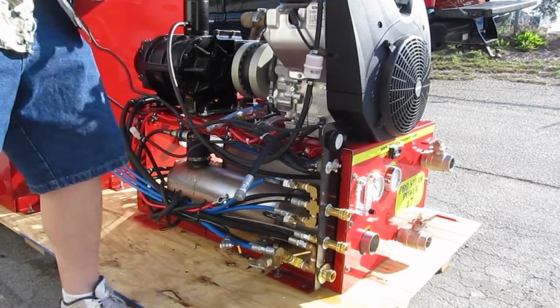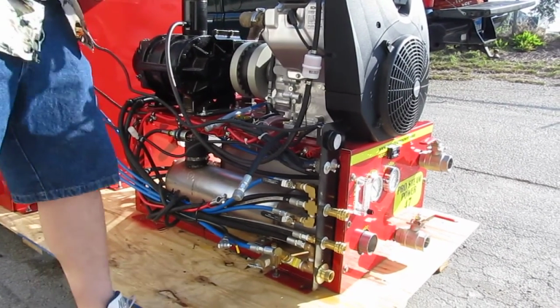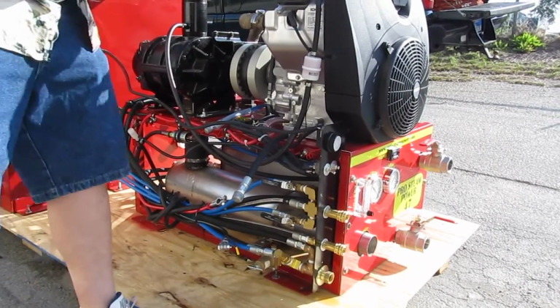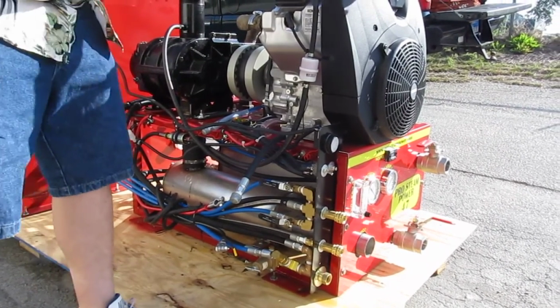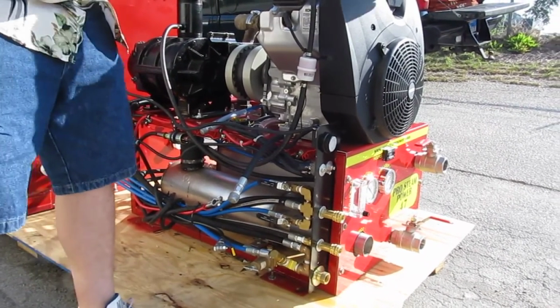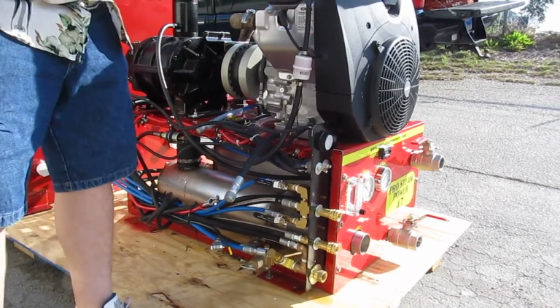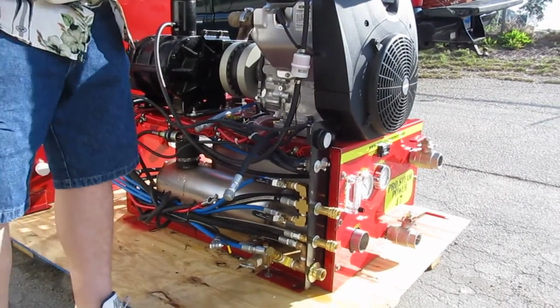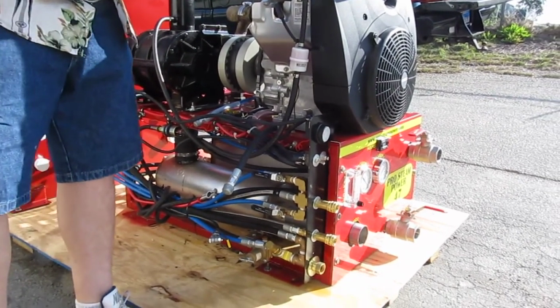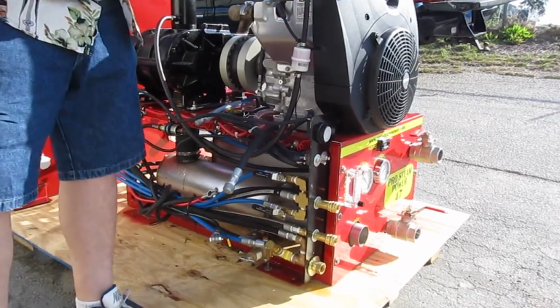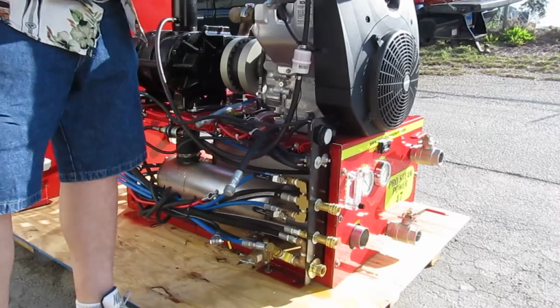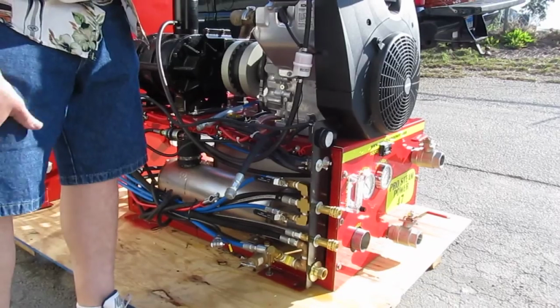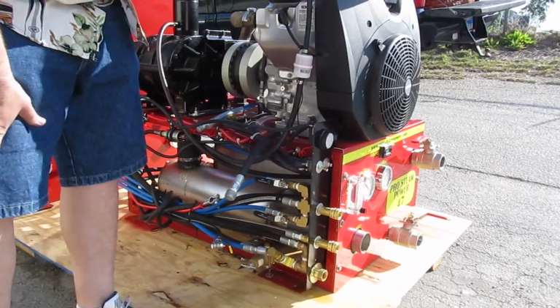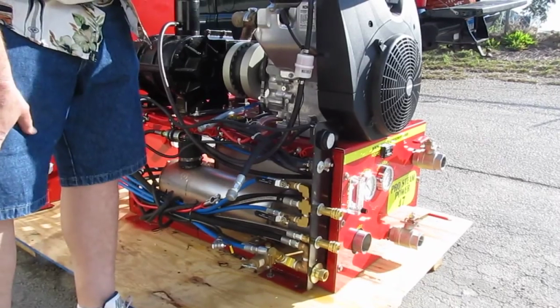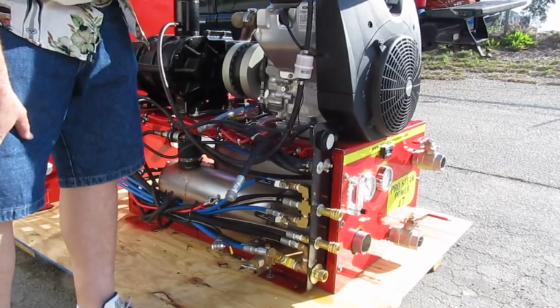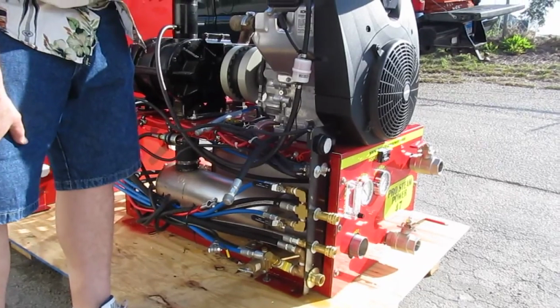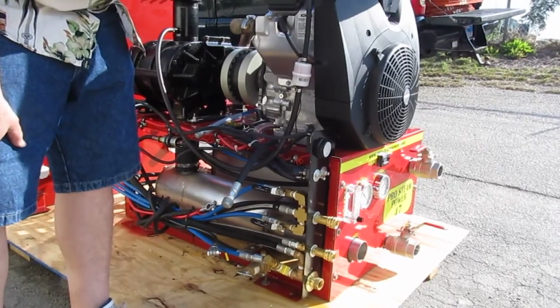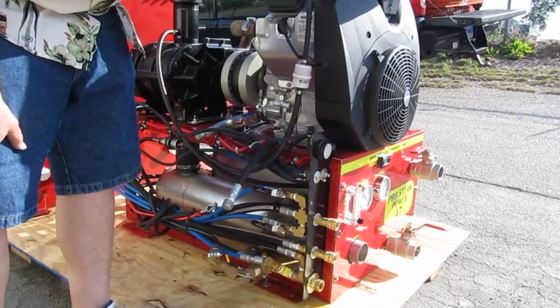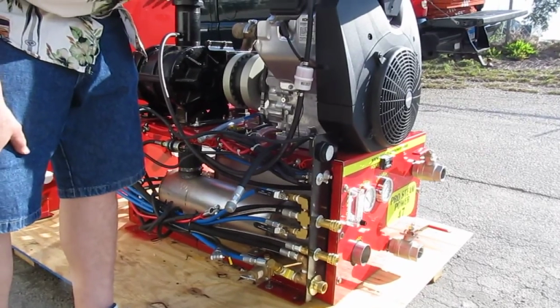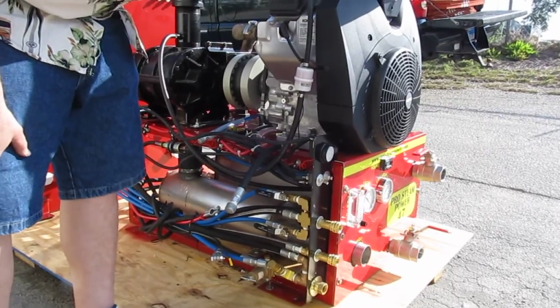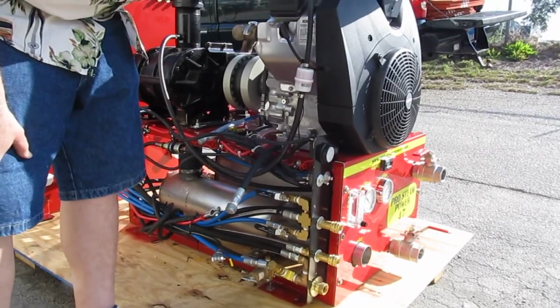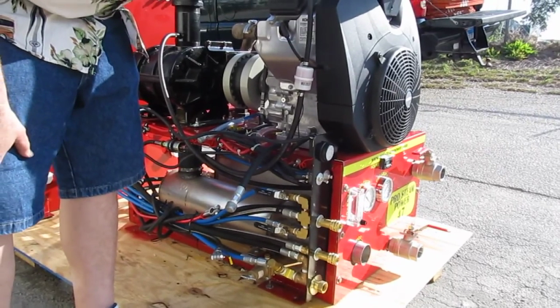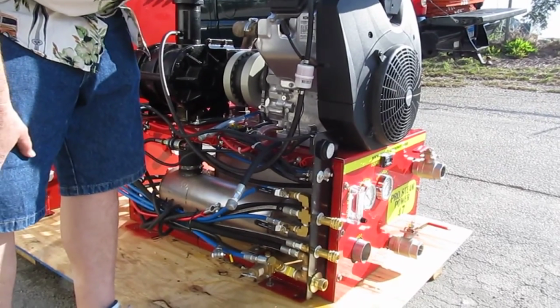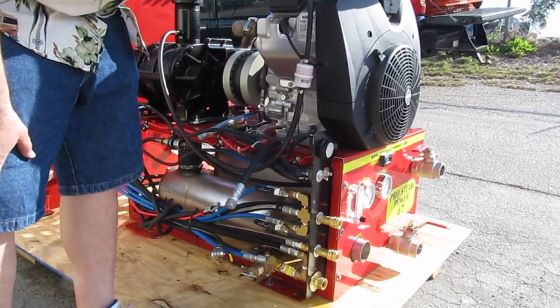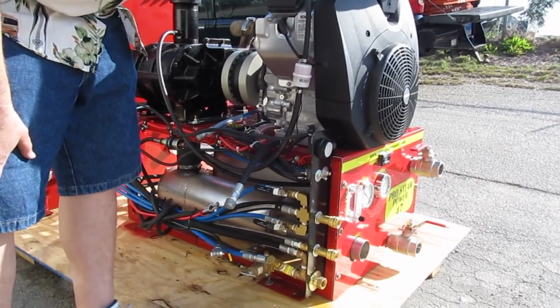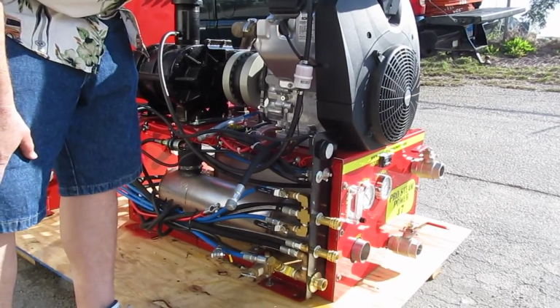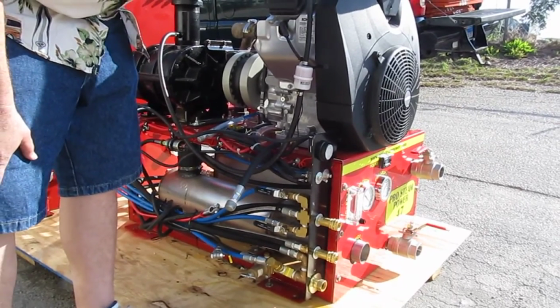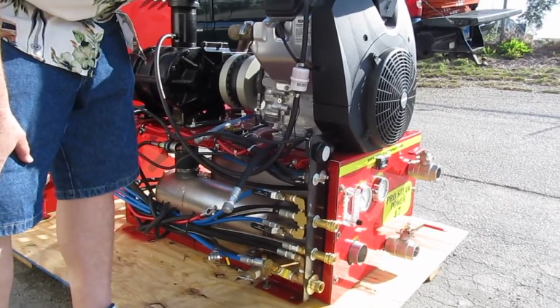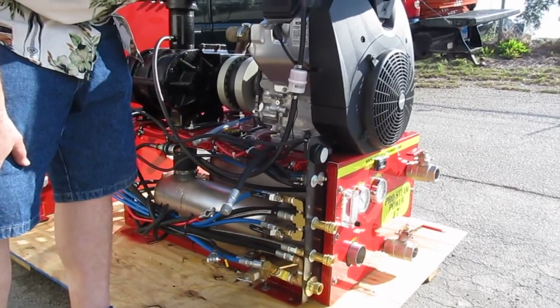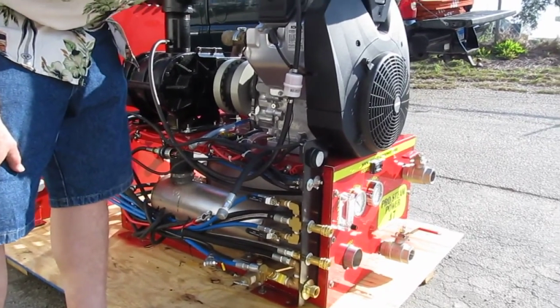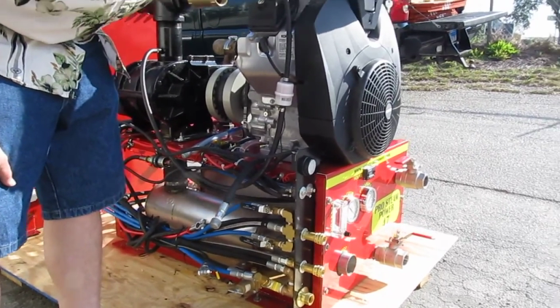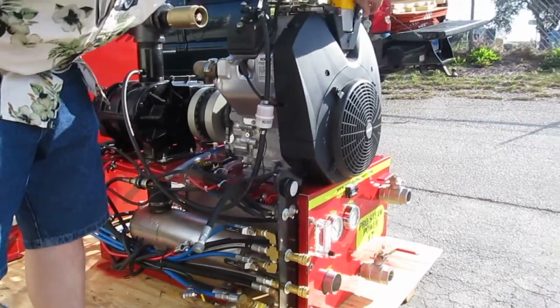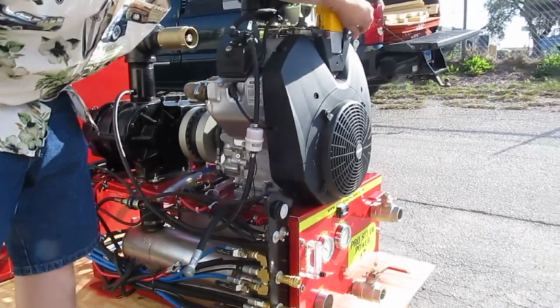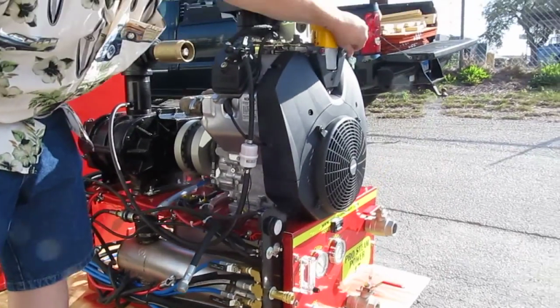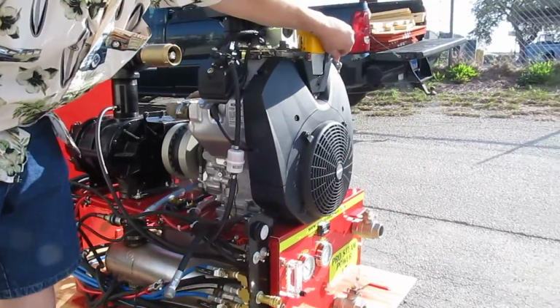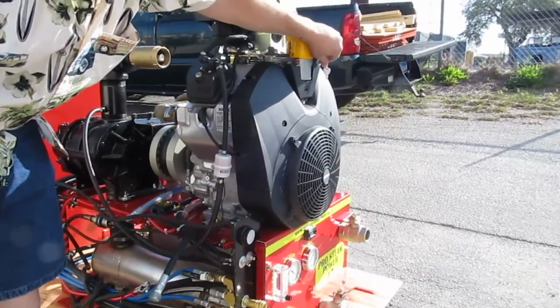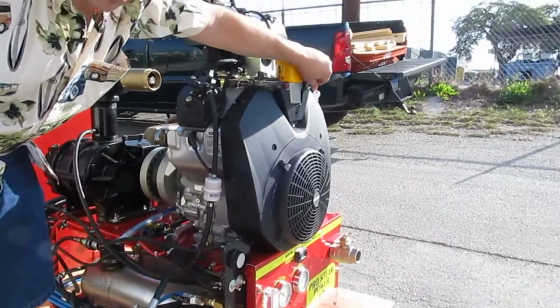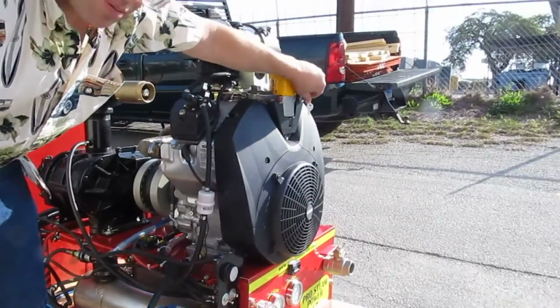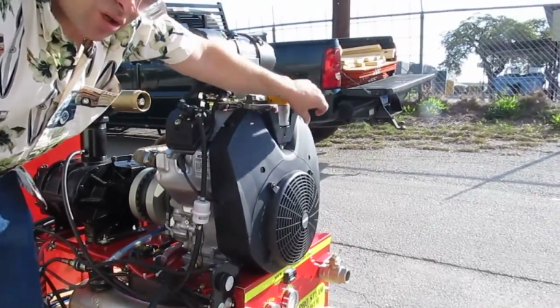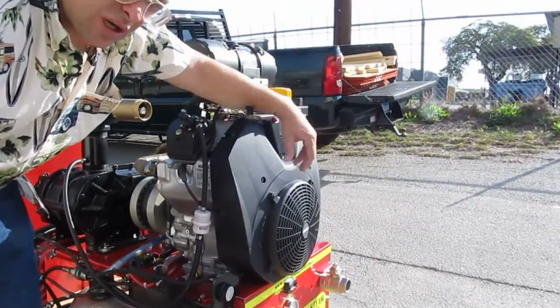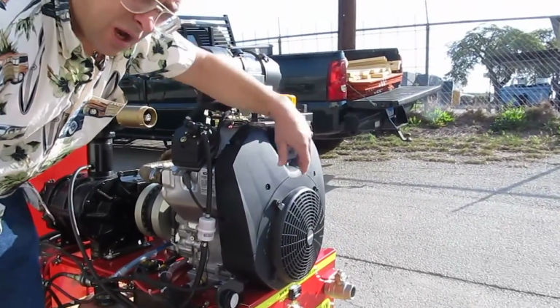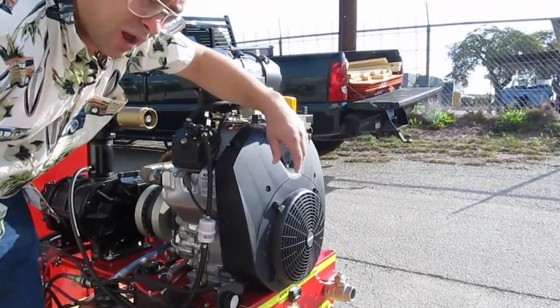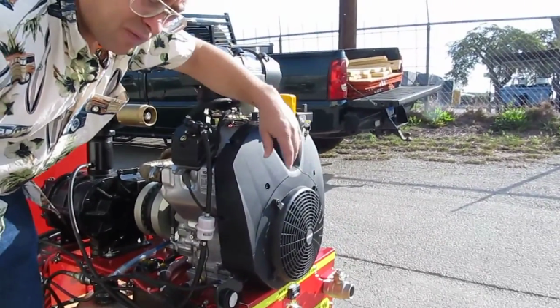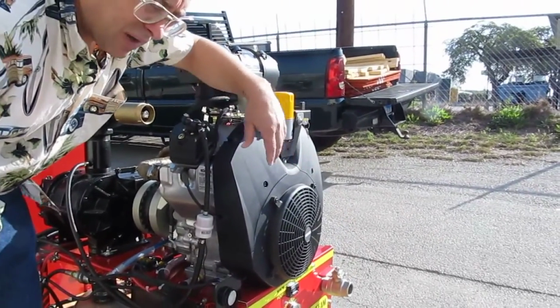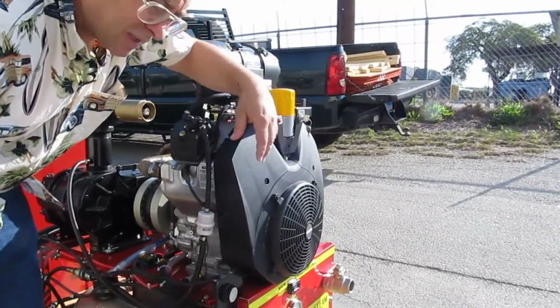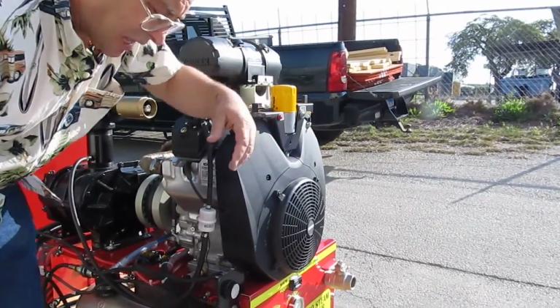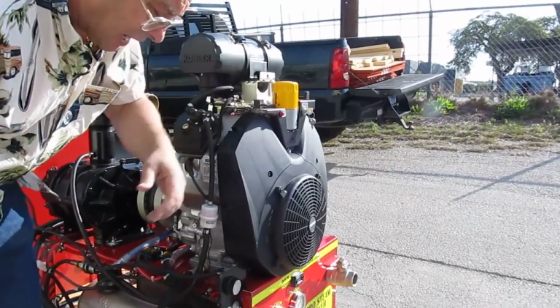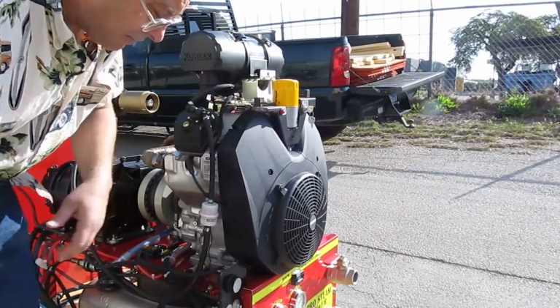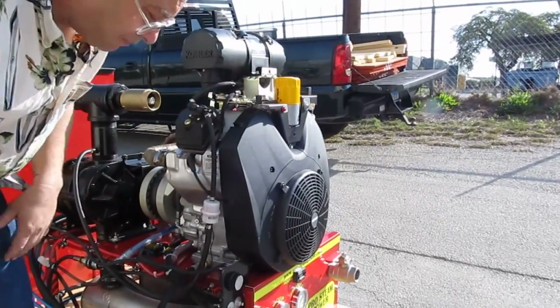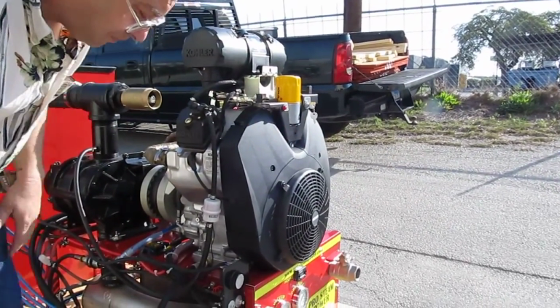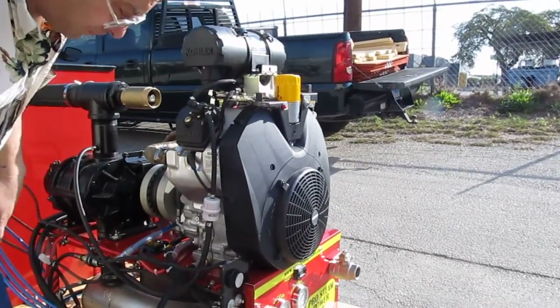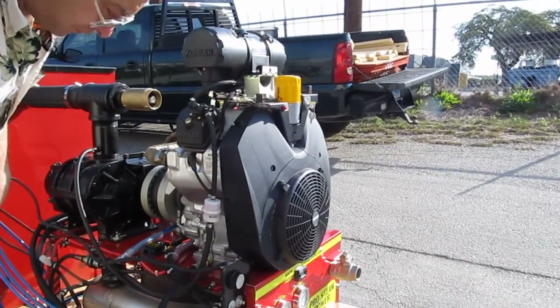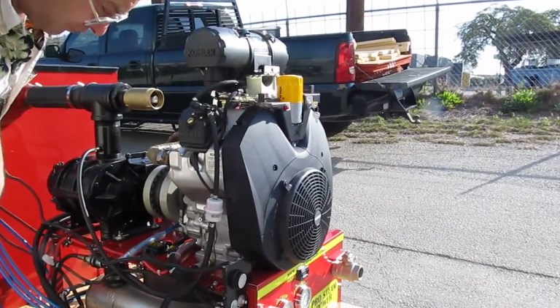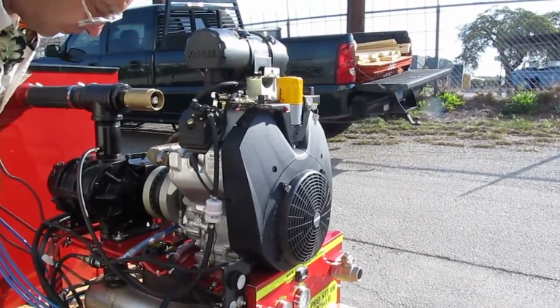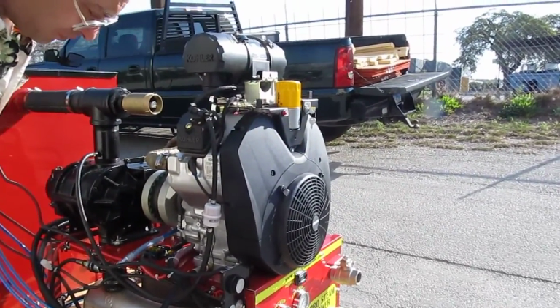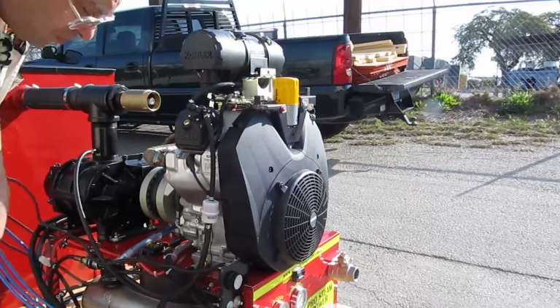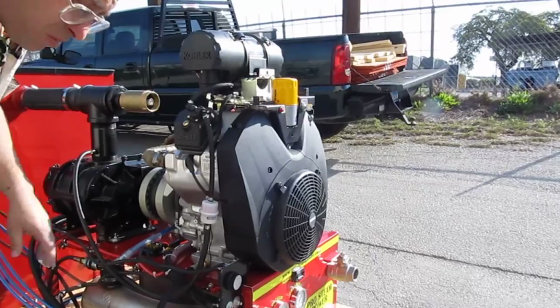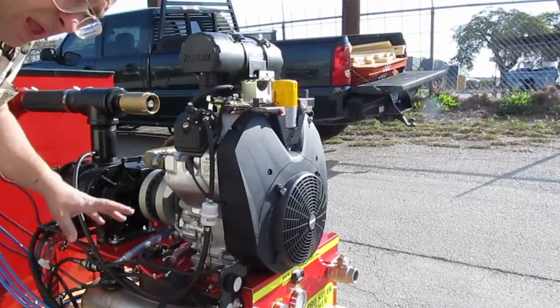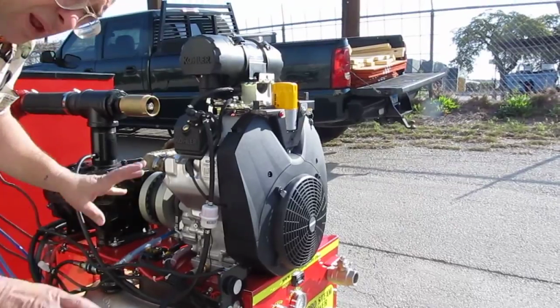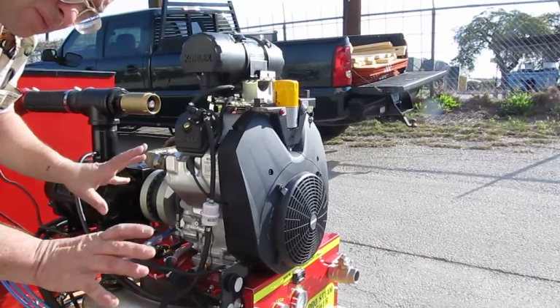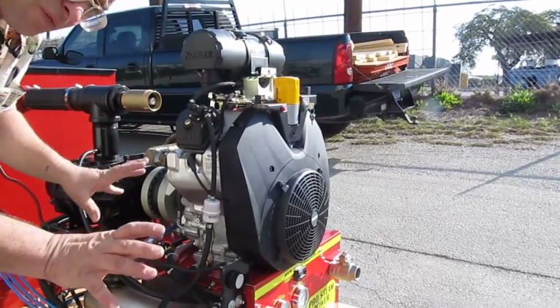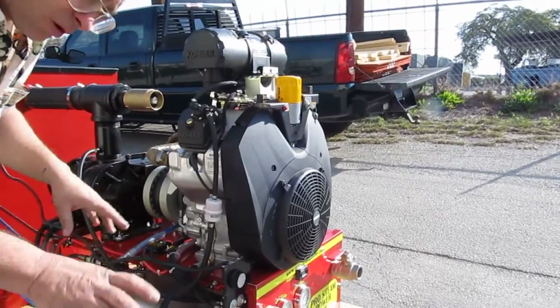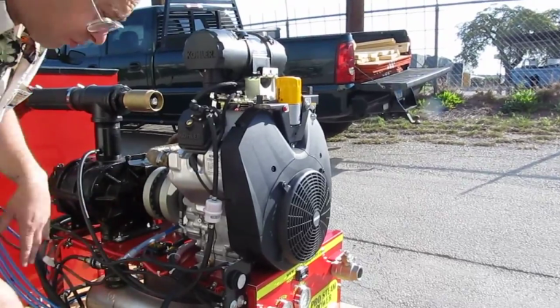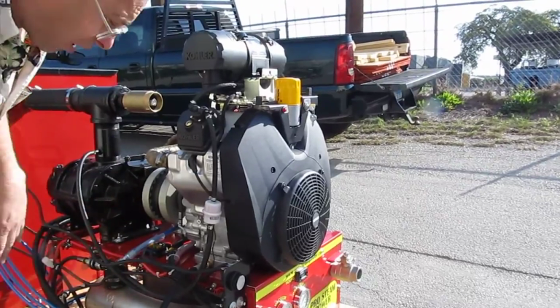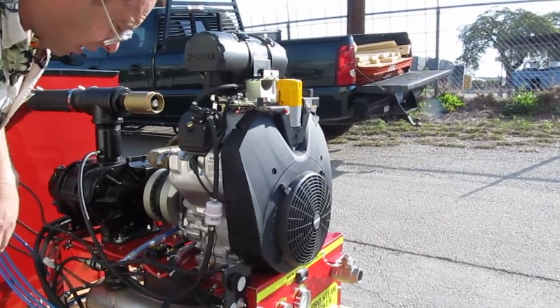Then you disconnect your vacuum hose from your waste tank, and then you turn the machine off like that — at full throttle.